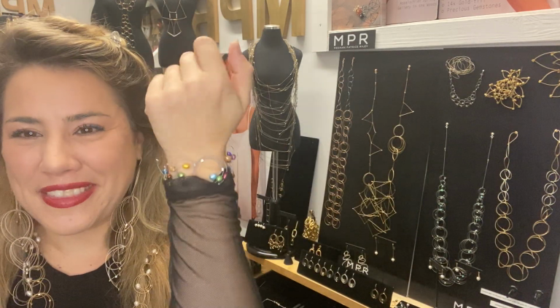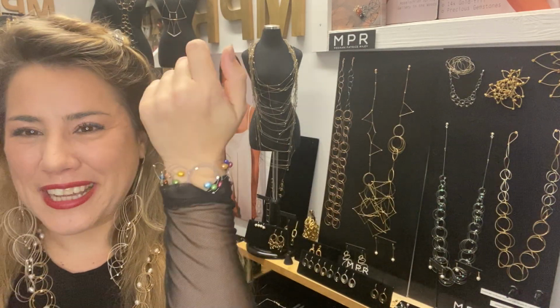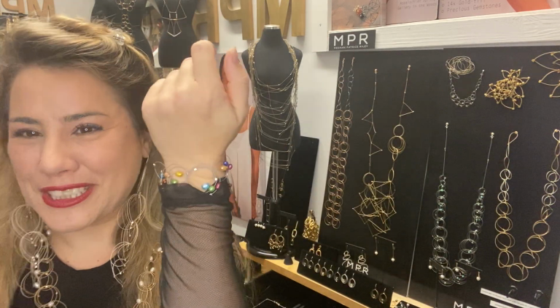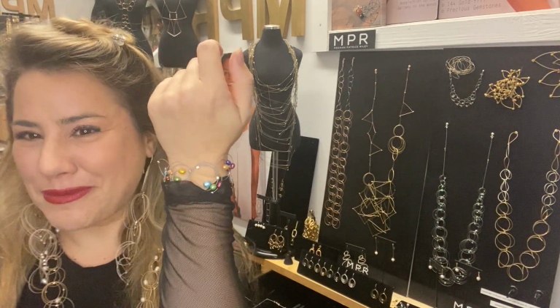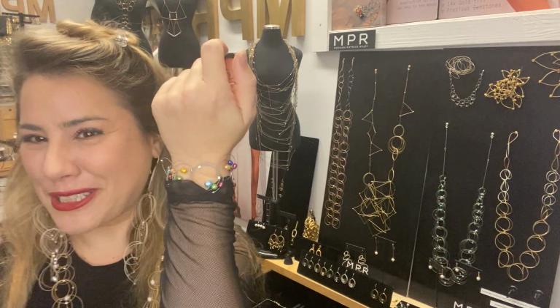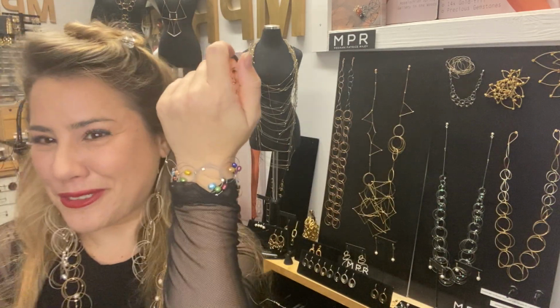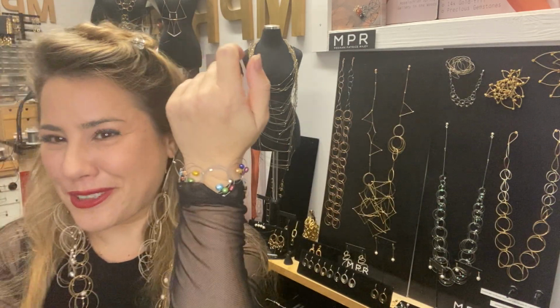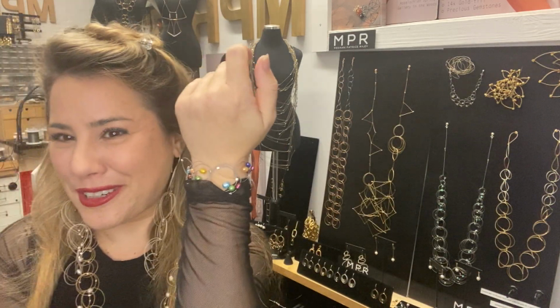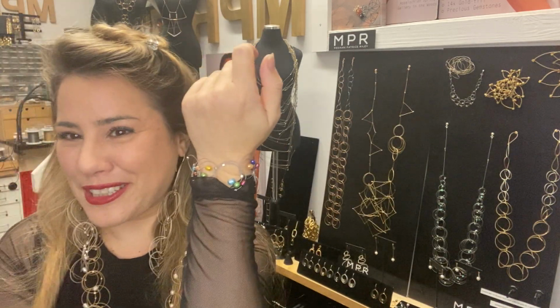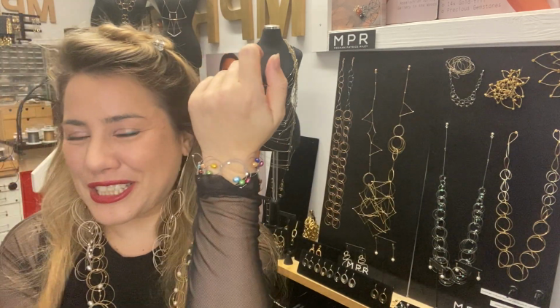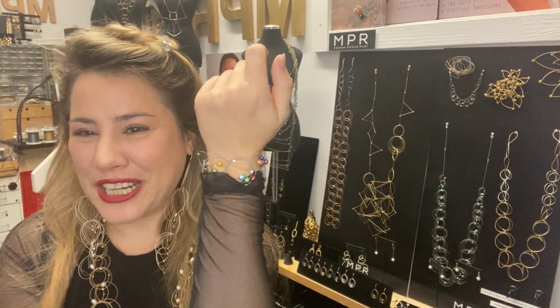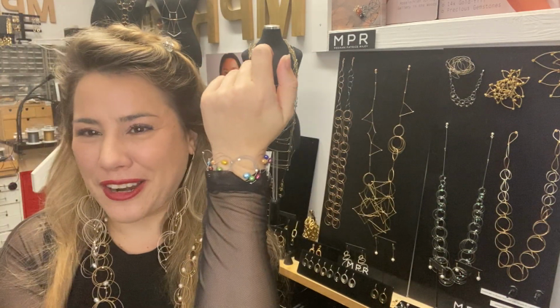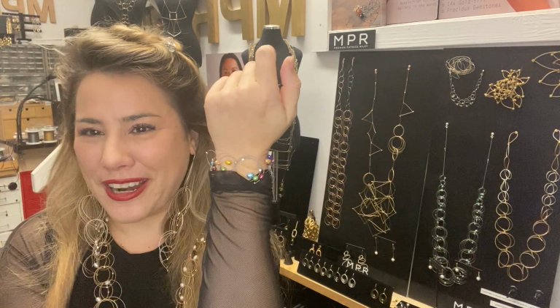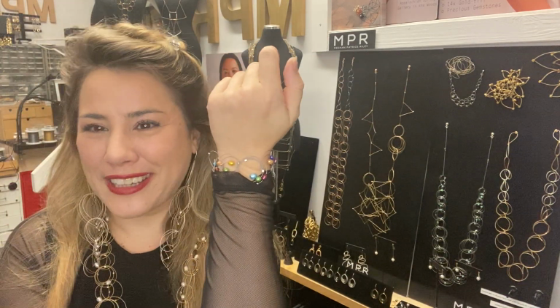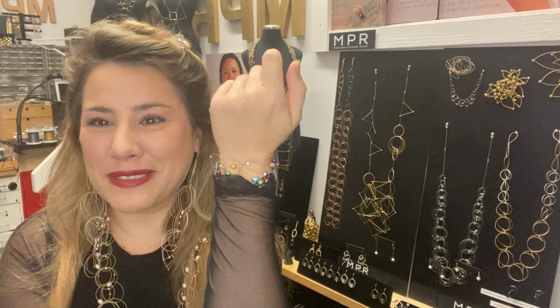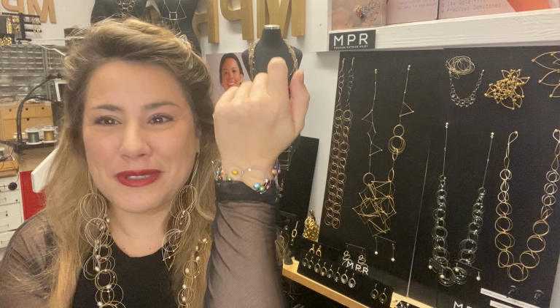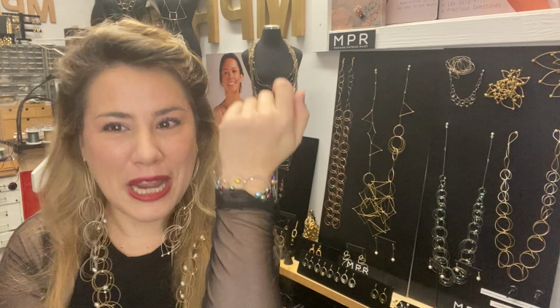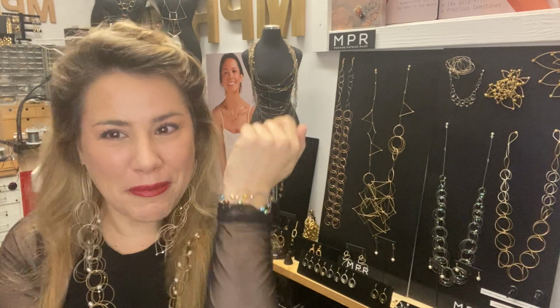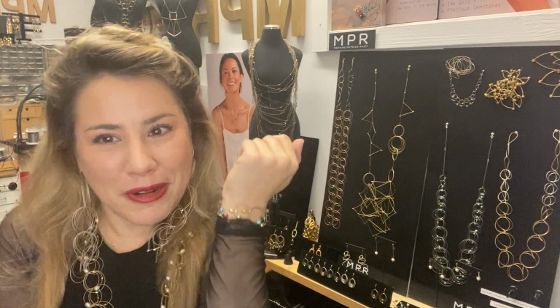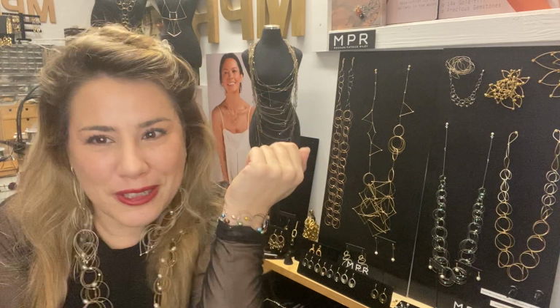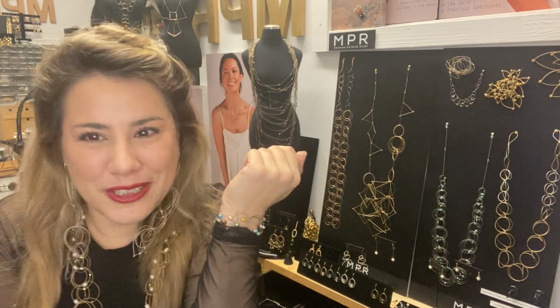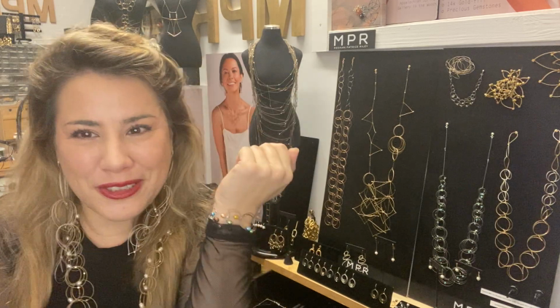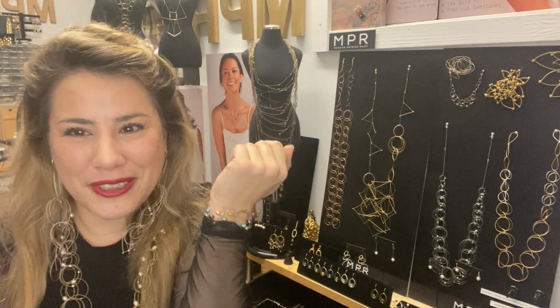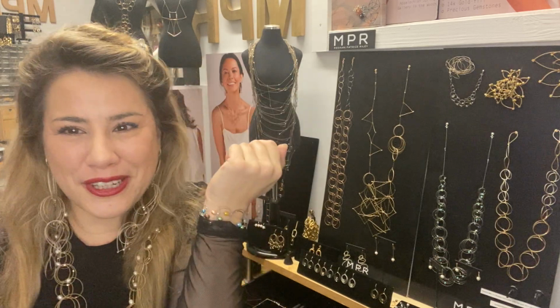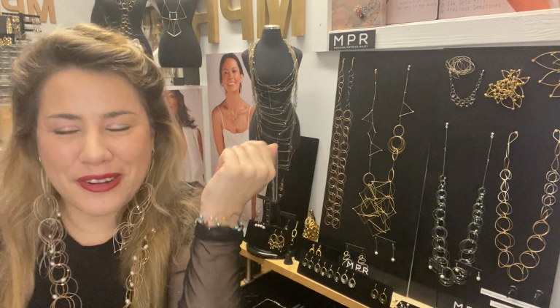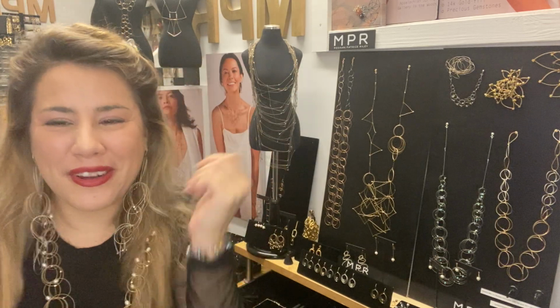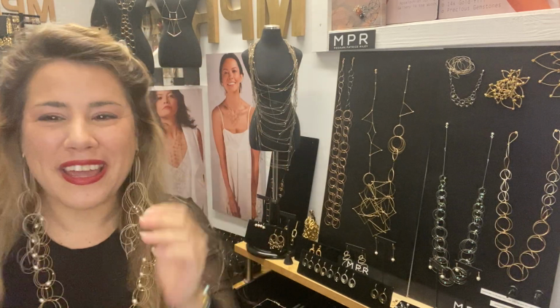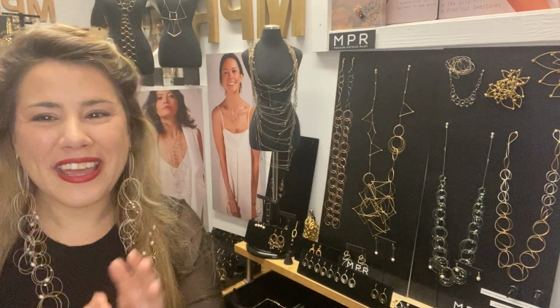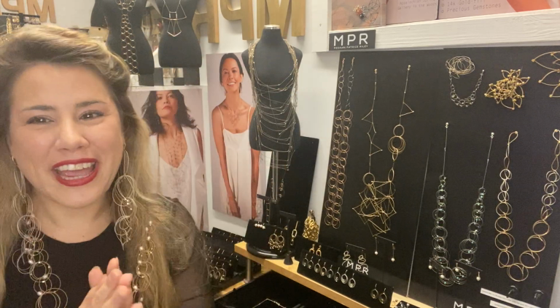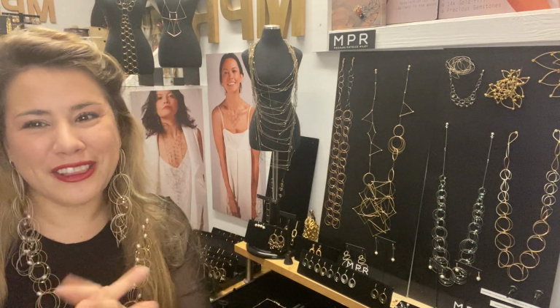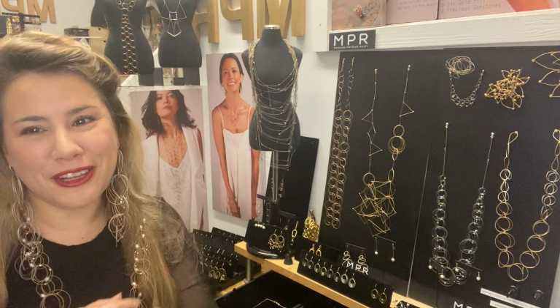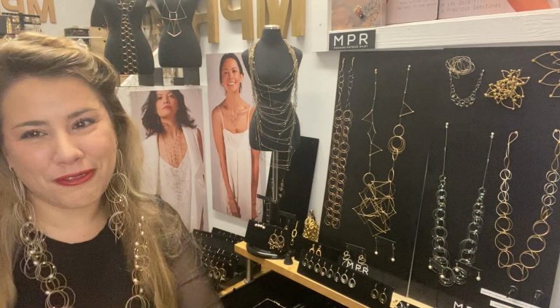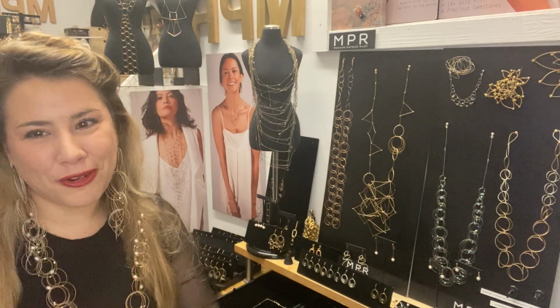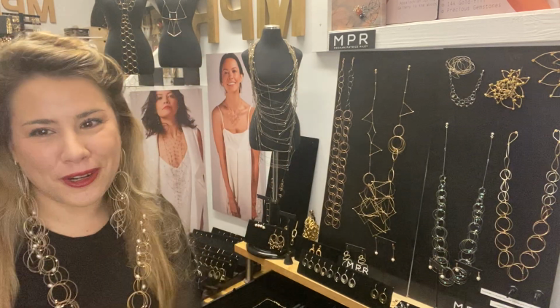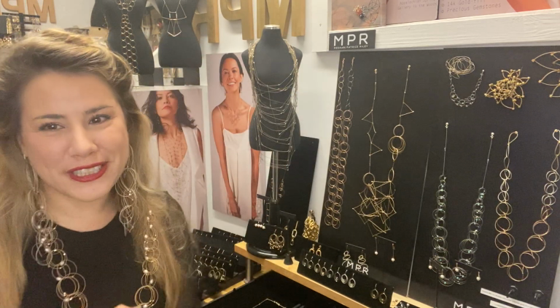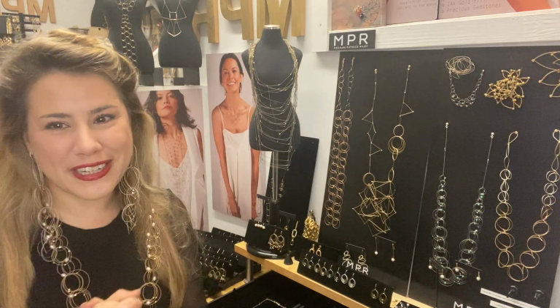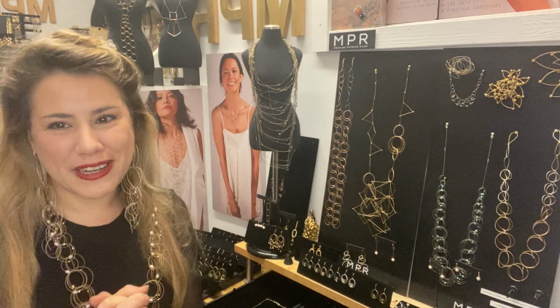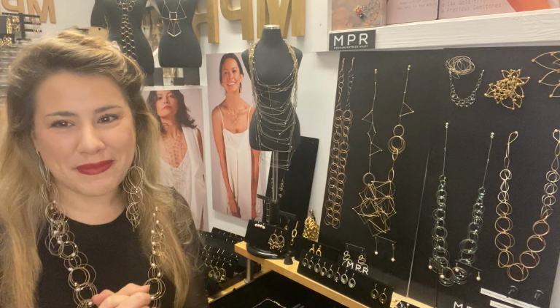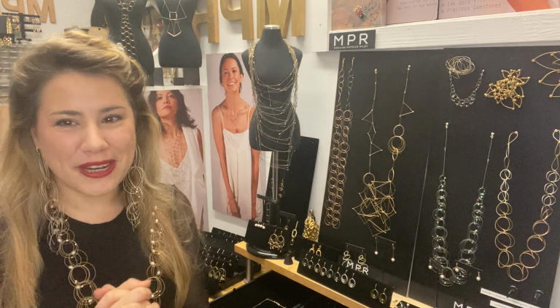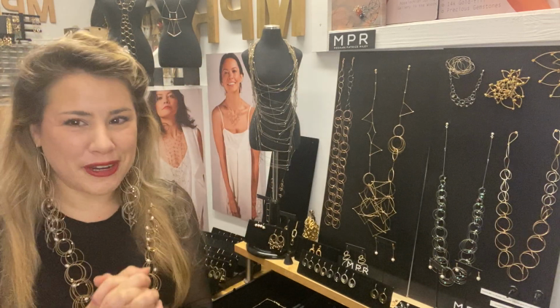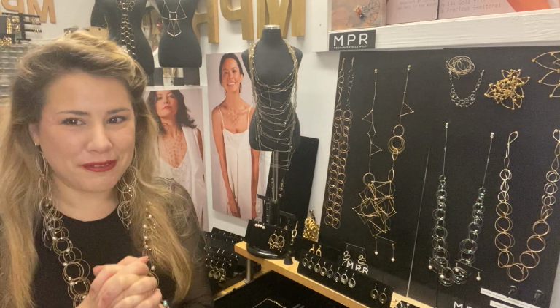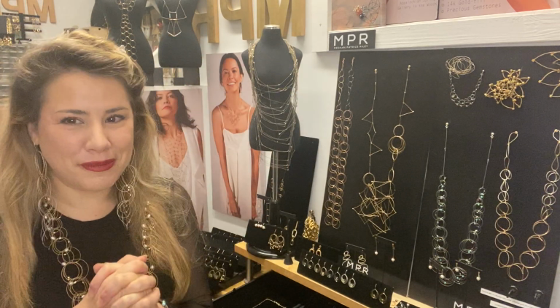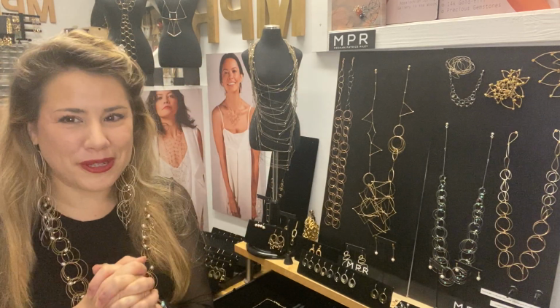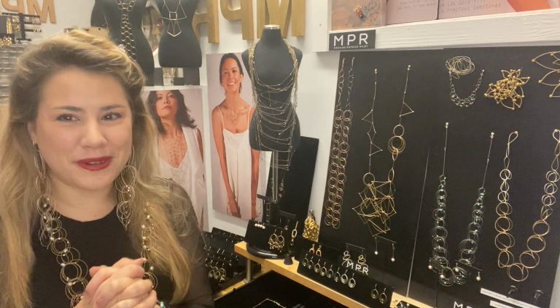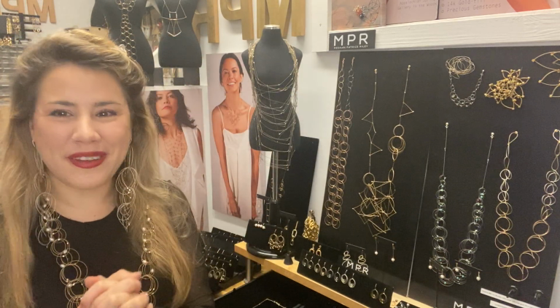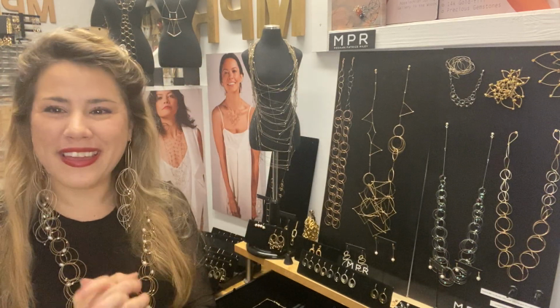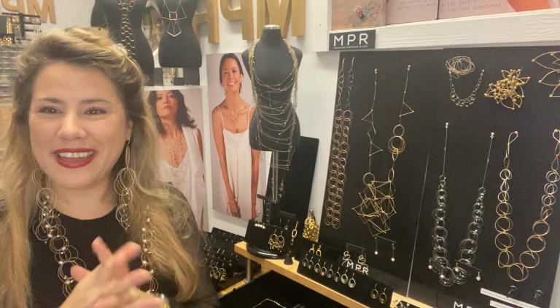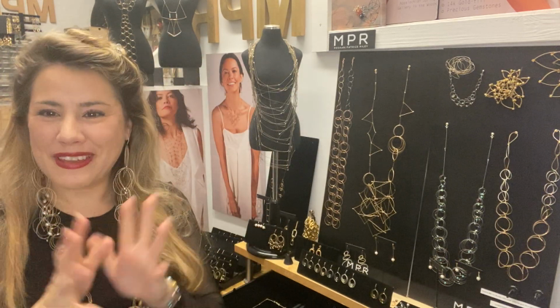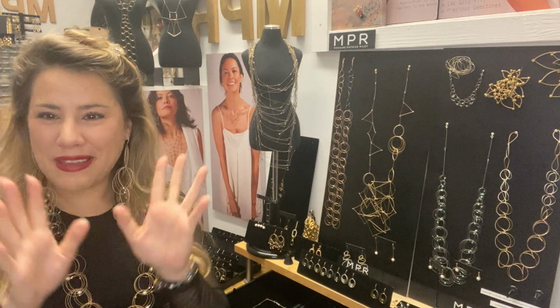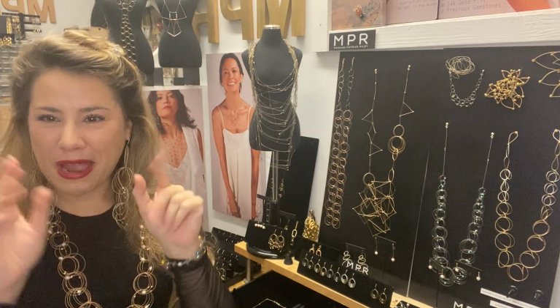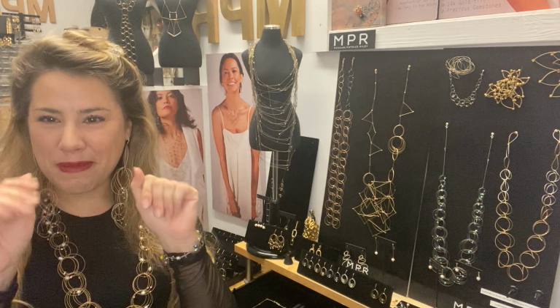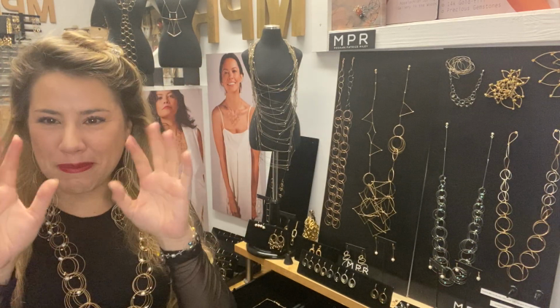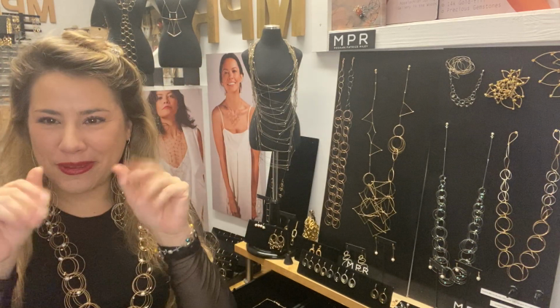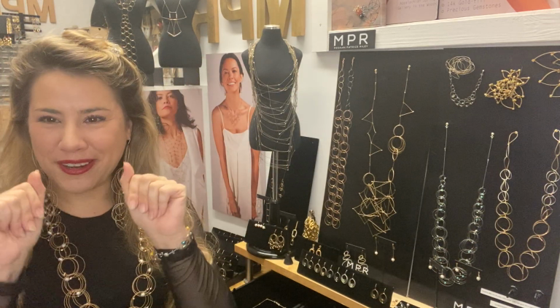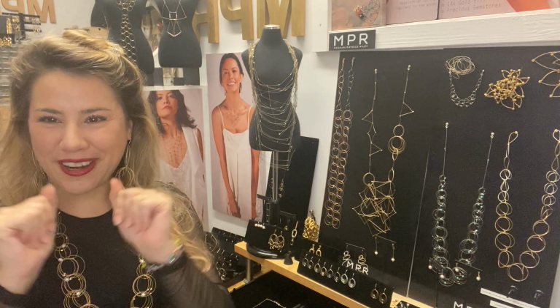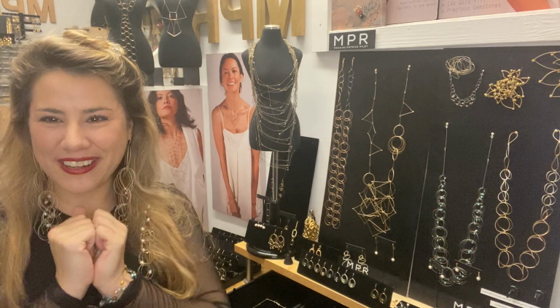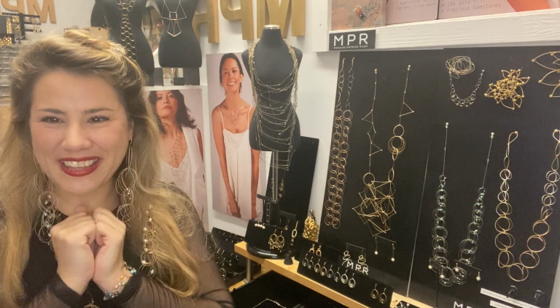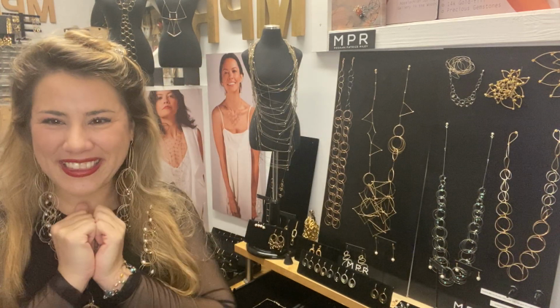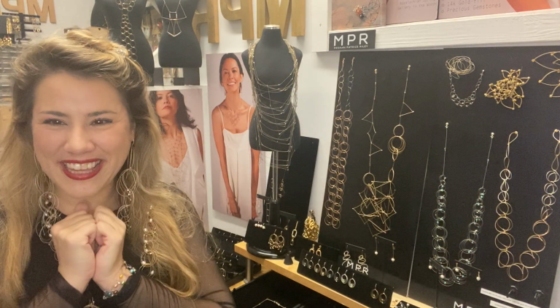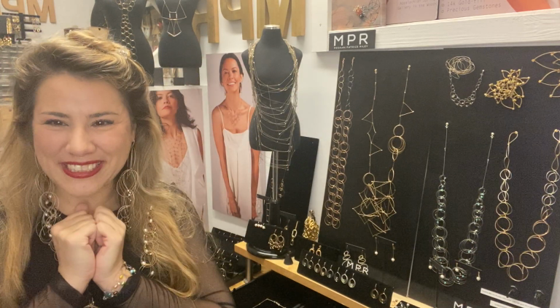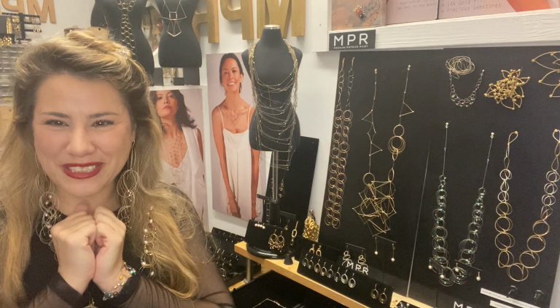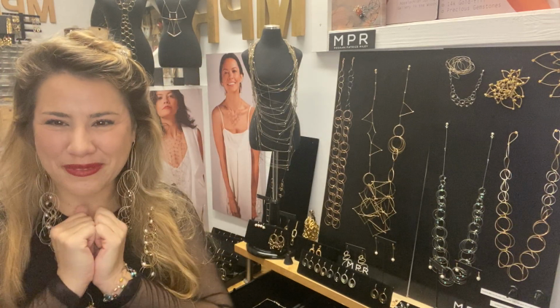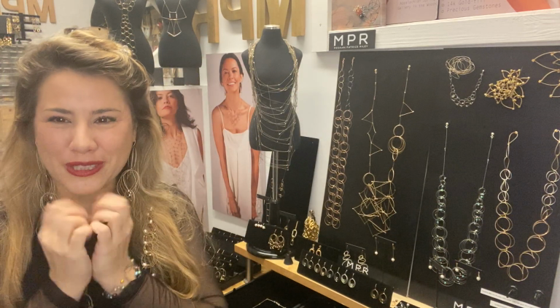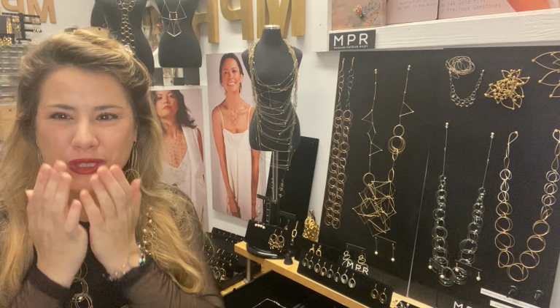Thanks so much for sharing some time in our studio and I look forward to hearing from you. I'm NPR — thanks so much.